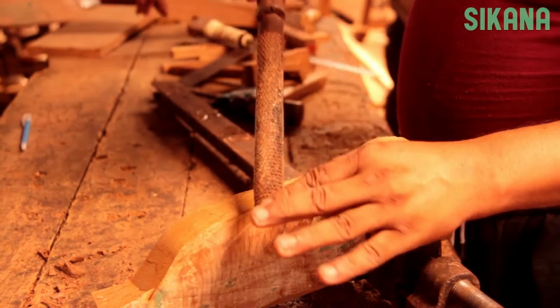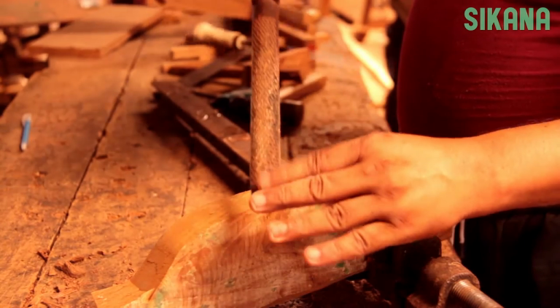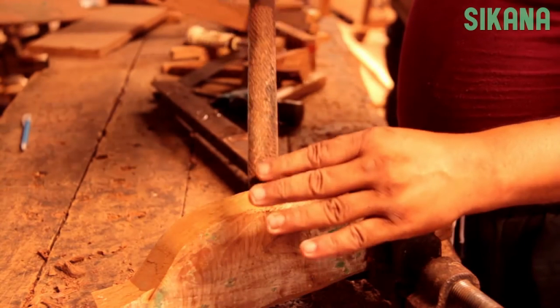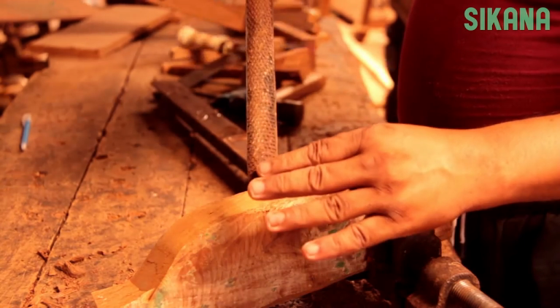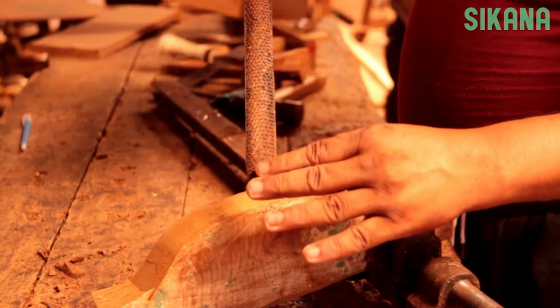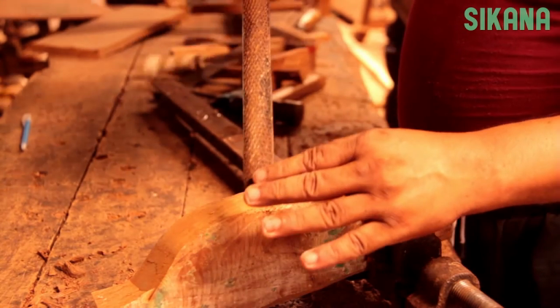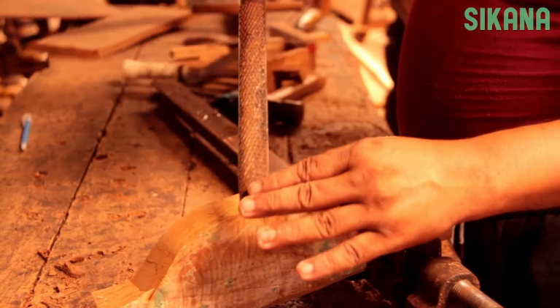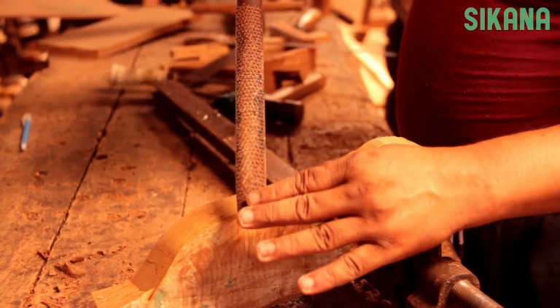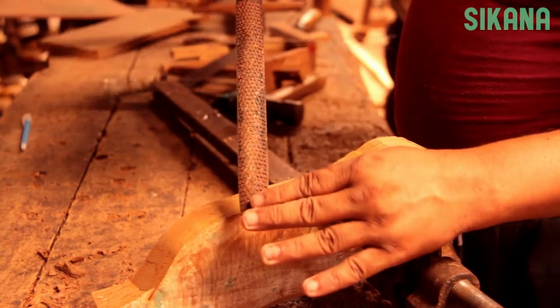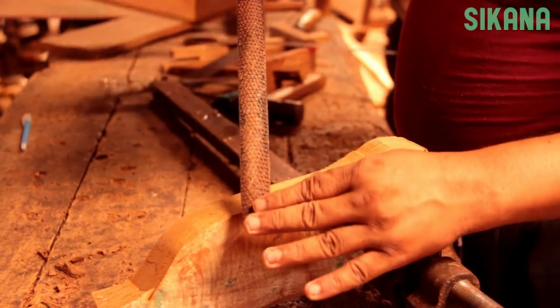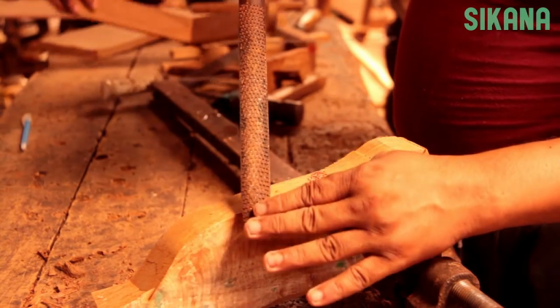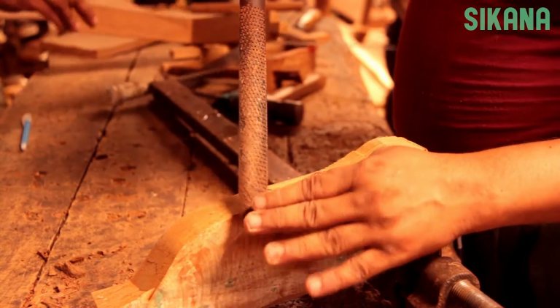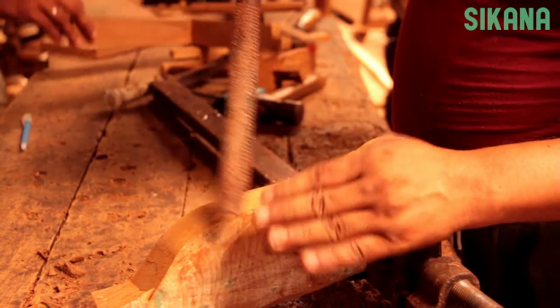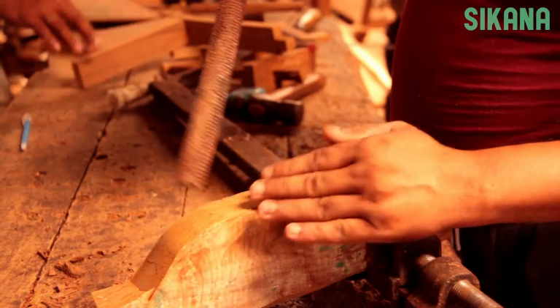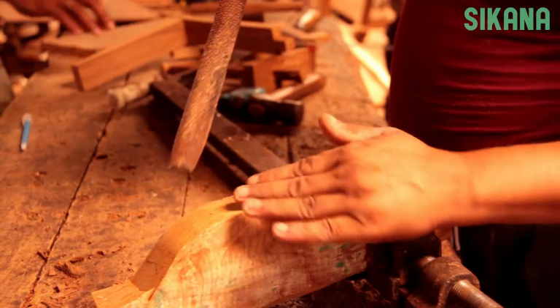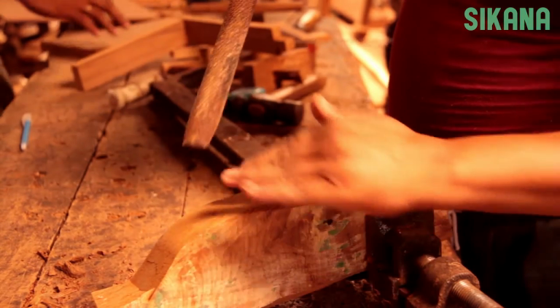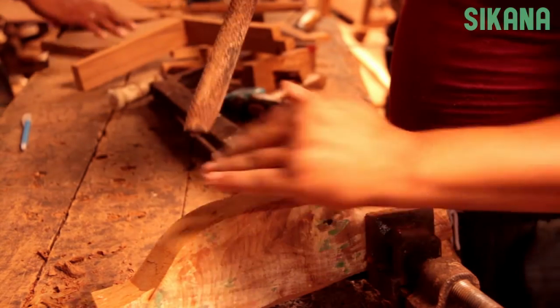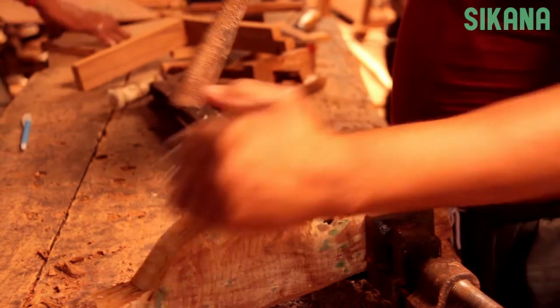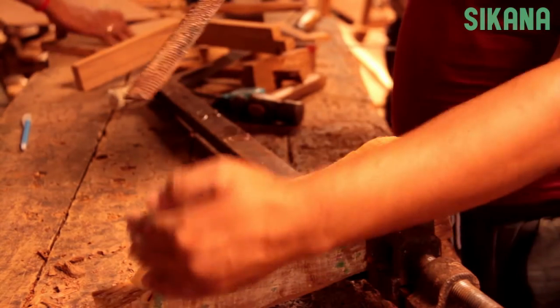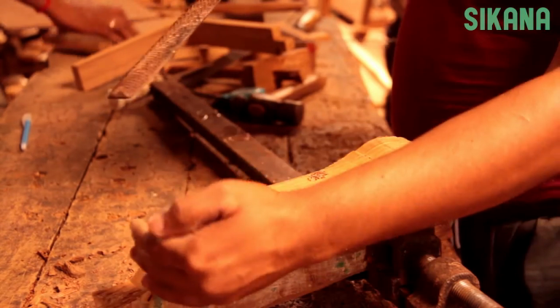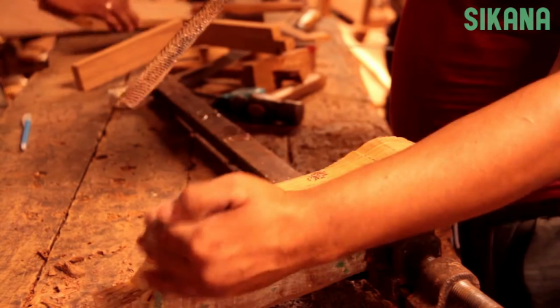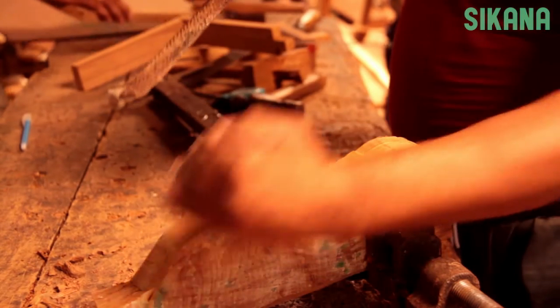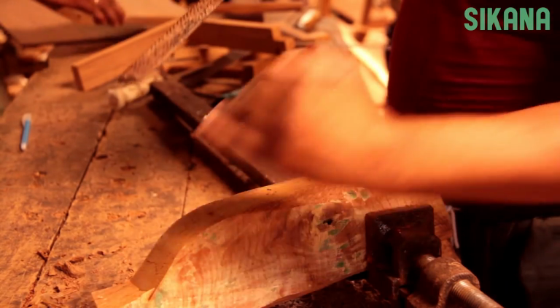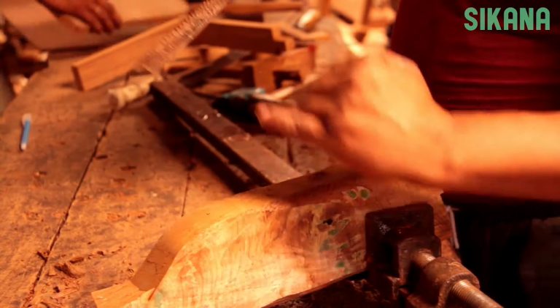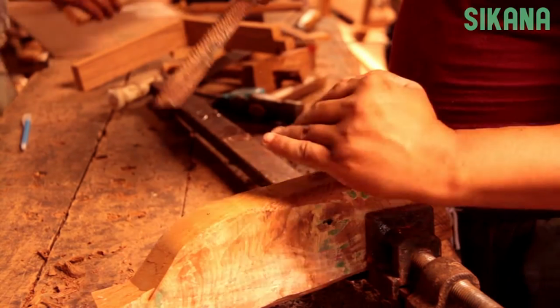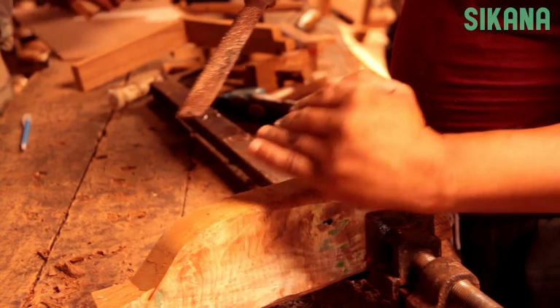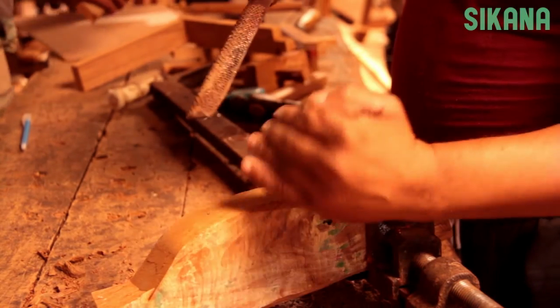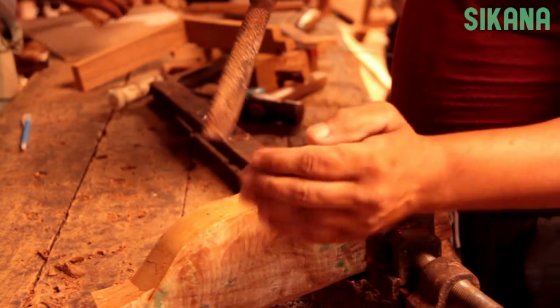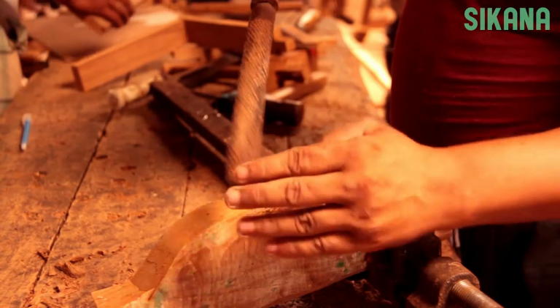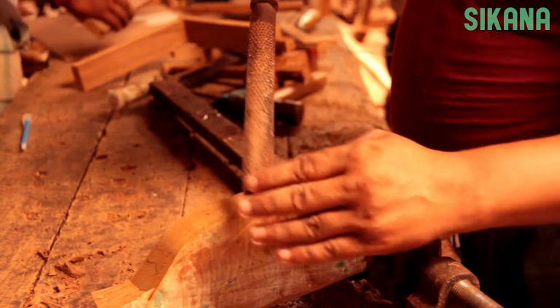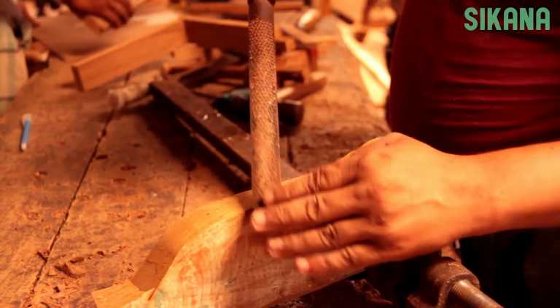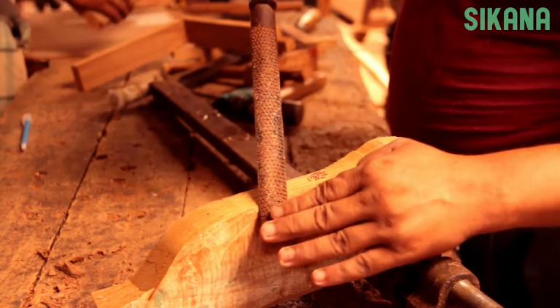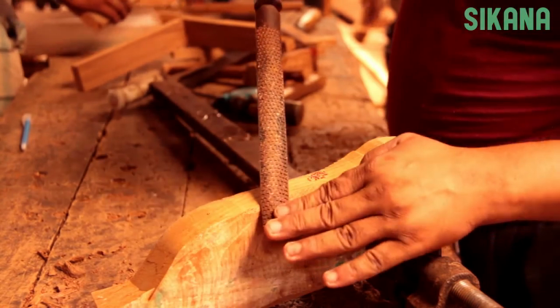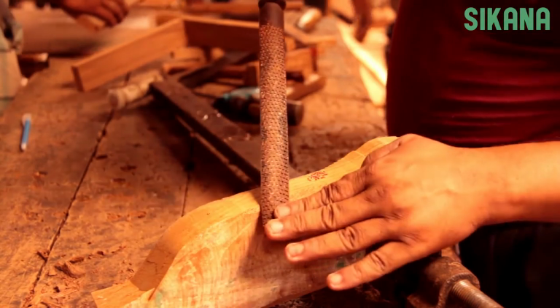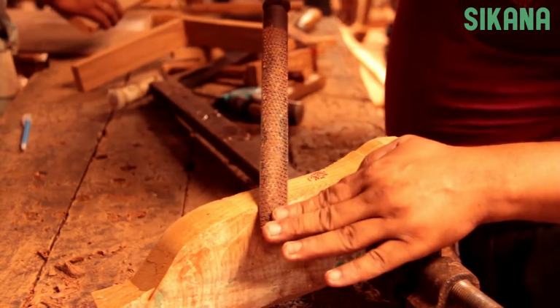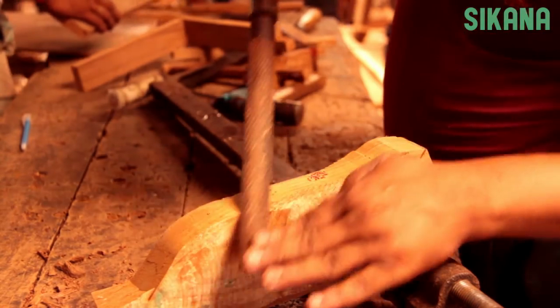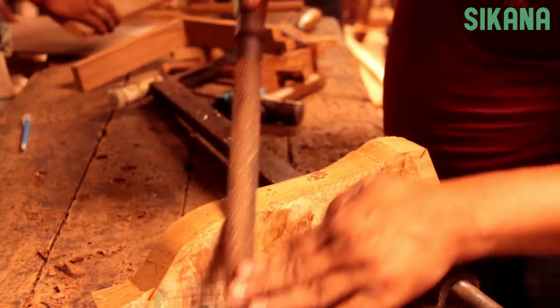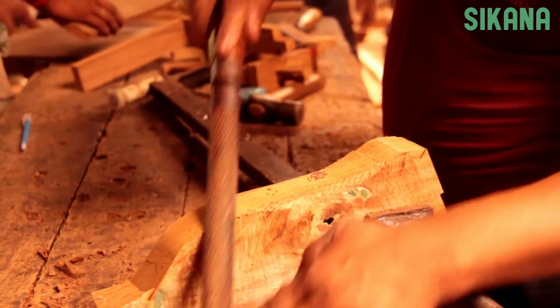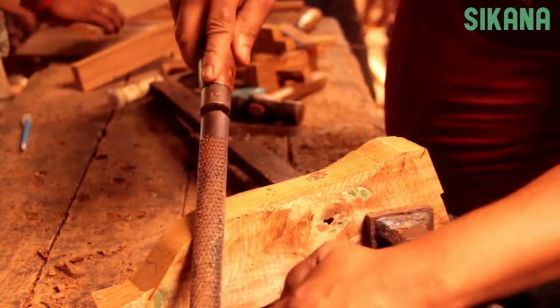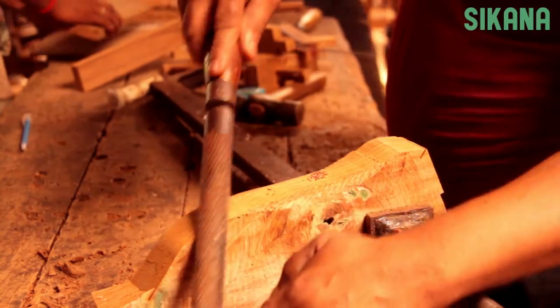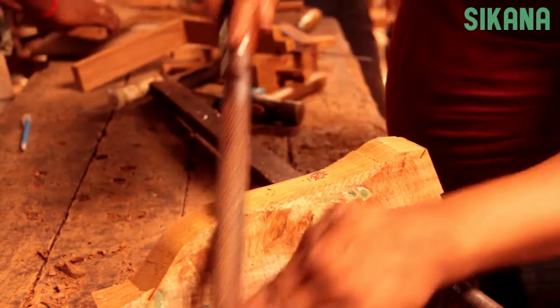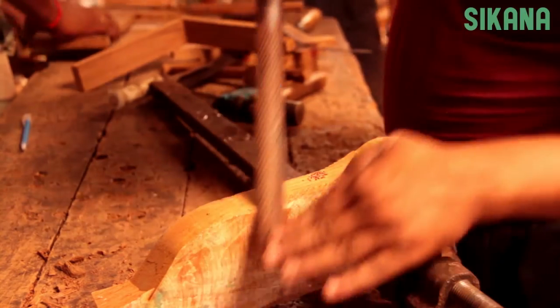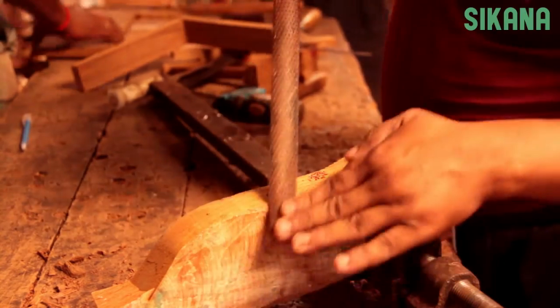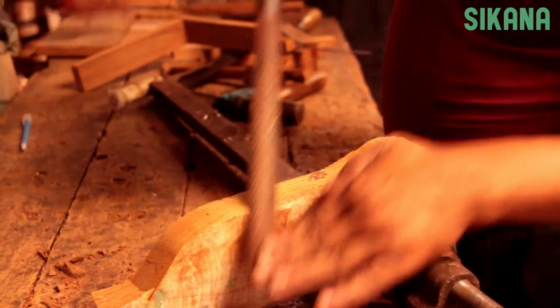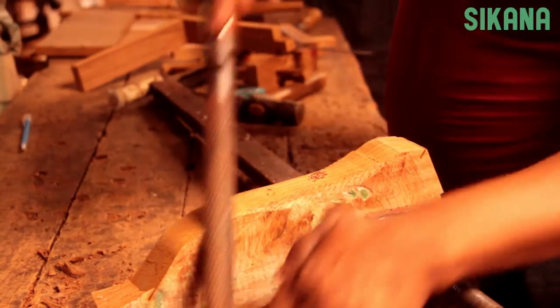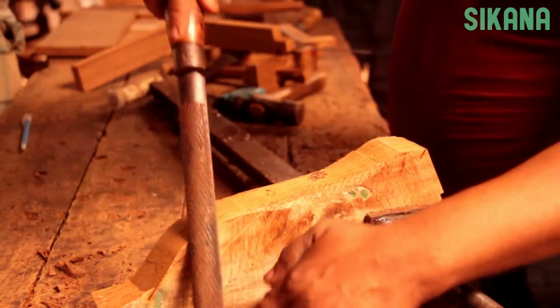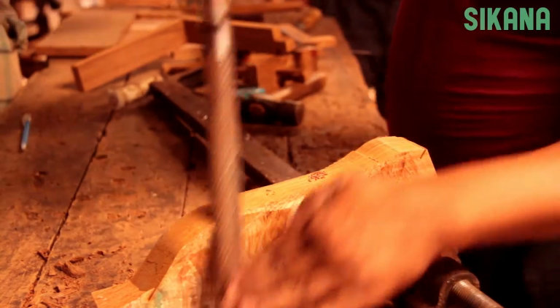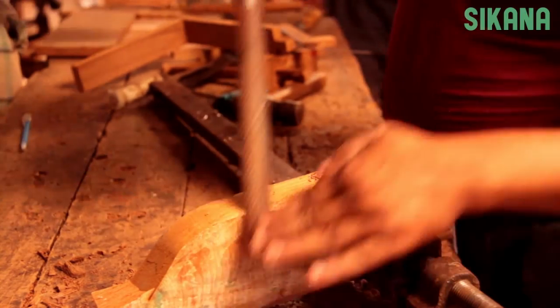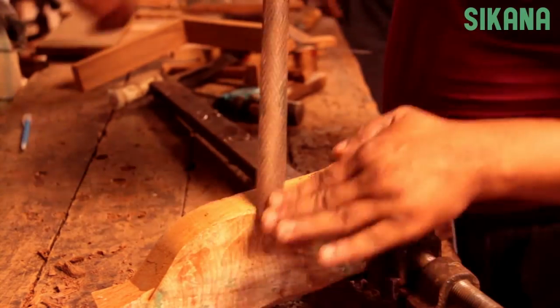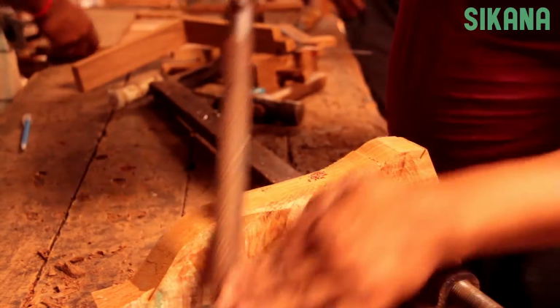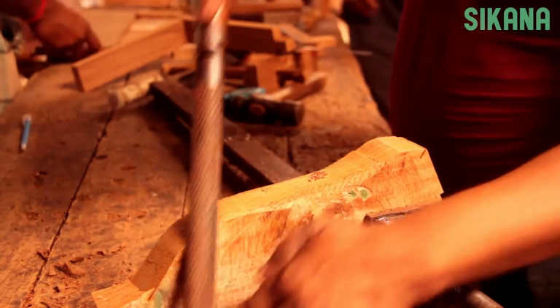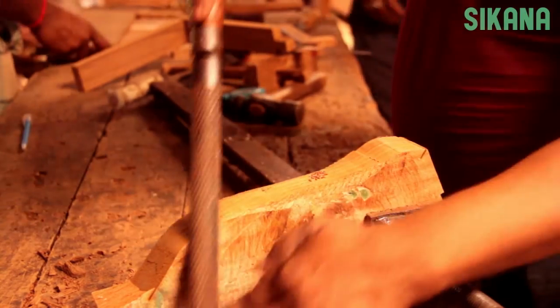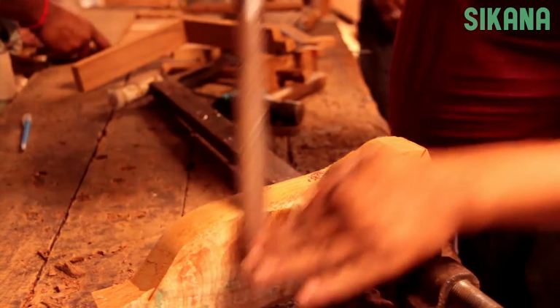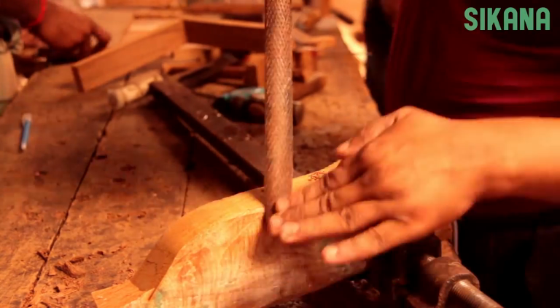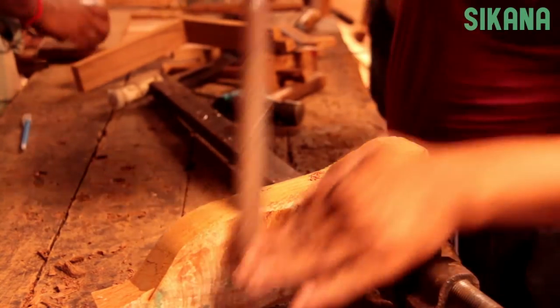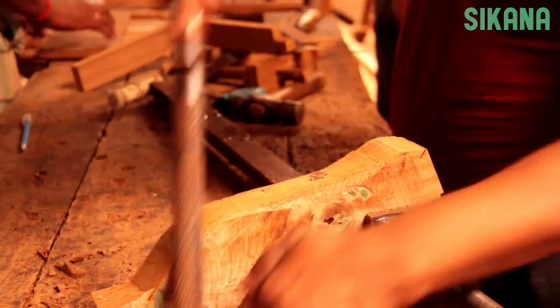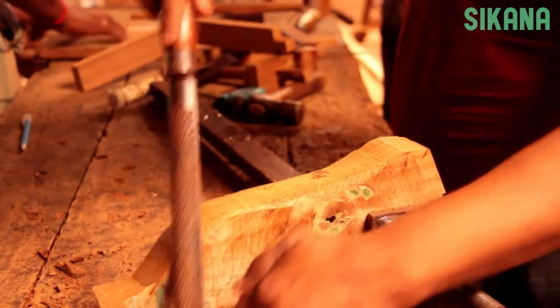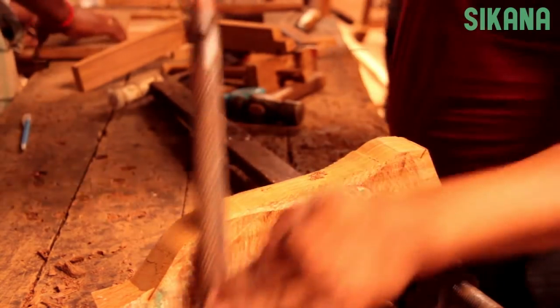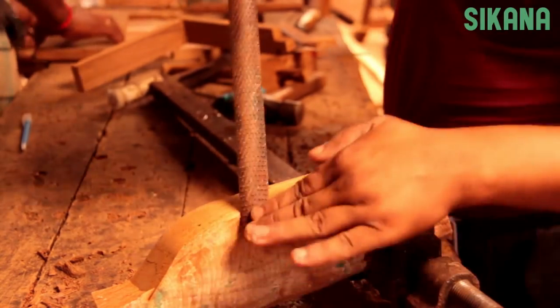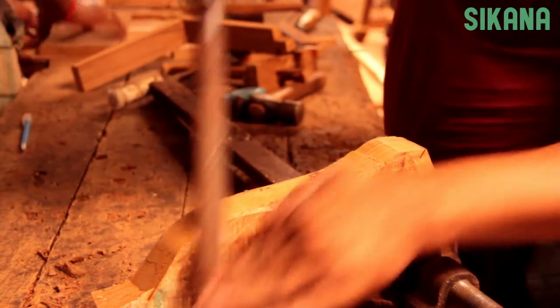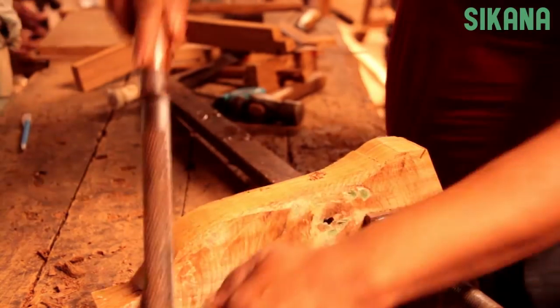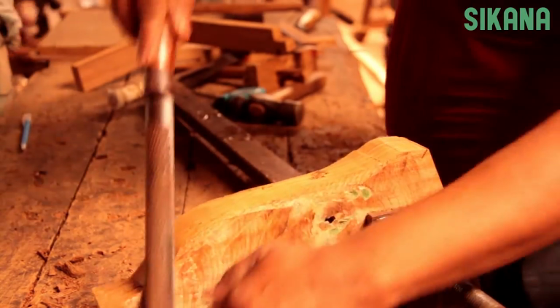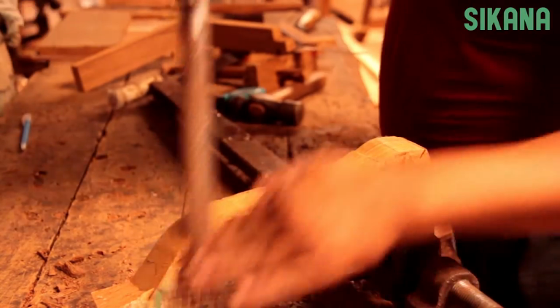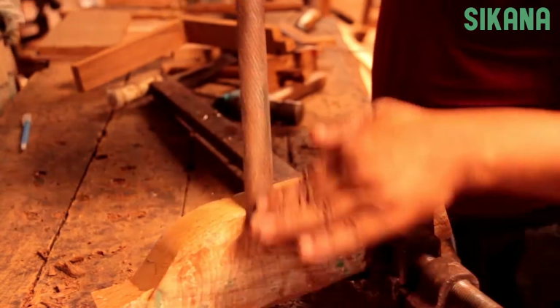To correctly hold the rasp, grasp the handle and place the index finger on the rasp. Slide the rasp over the wood to shape it.